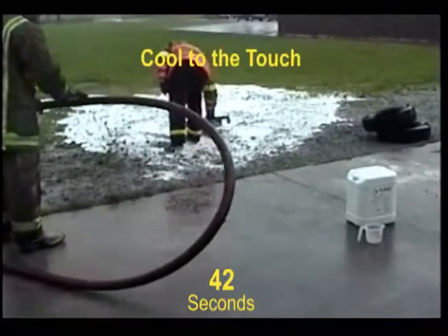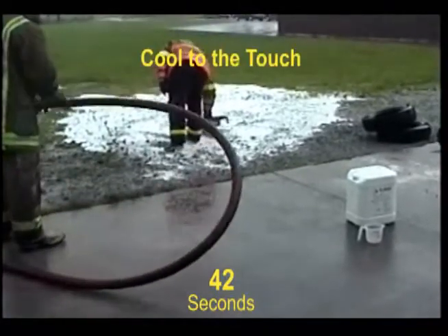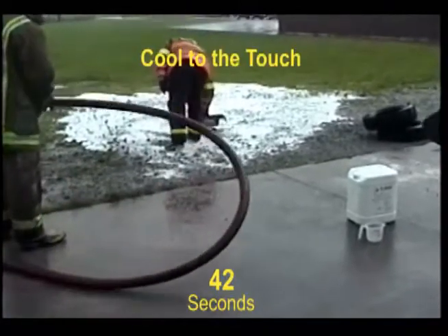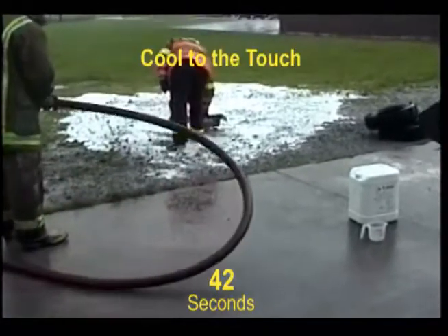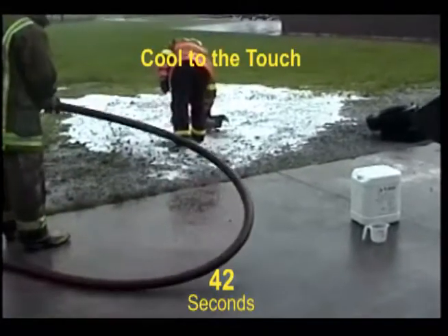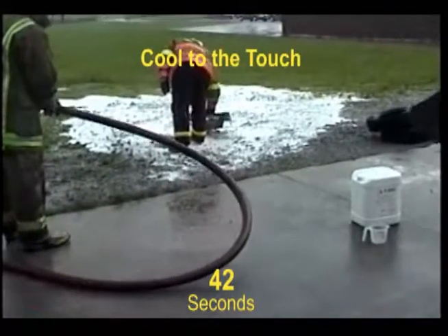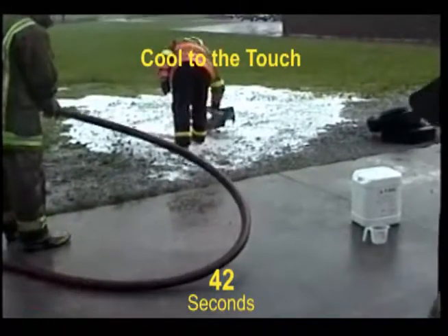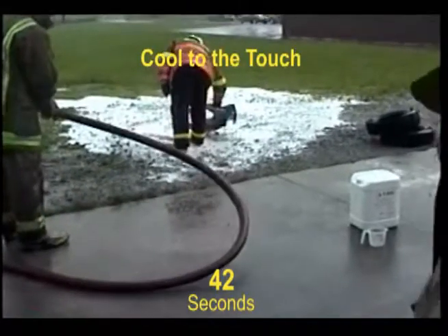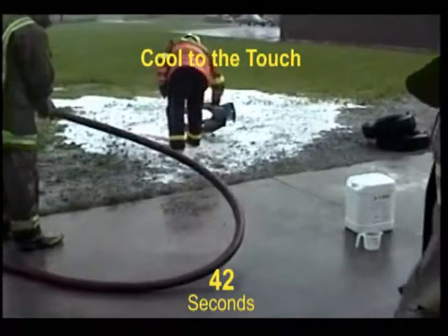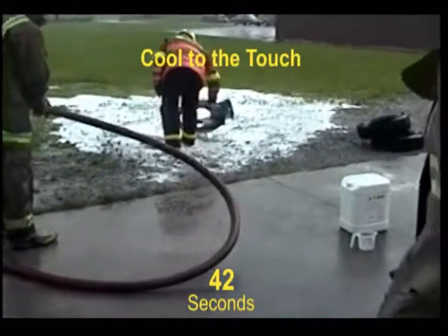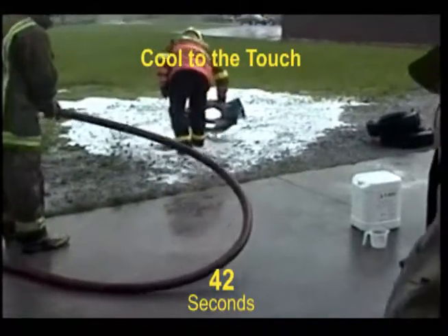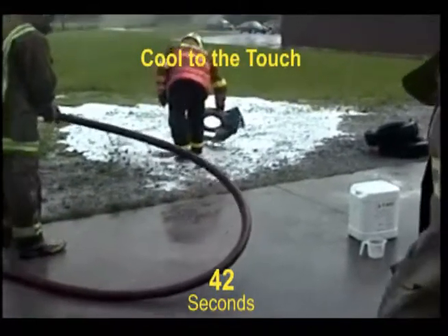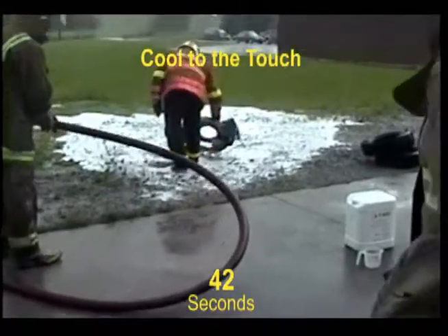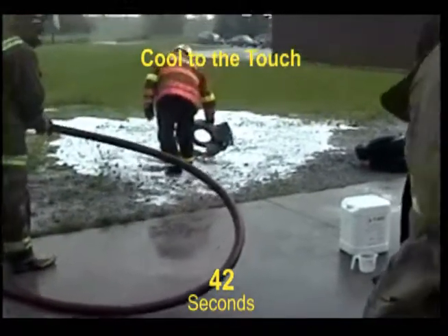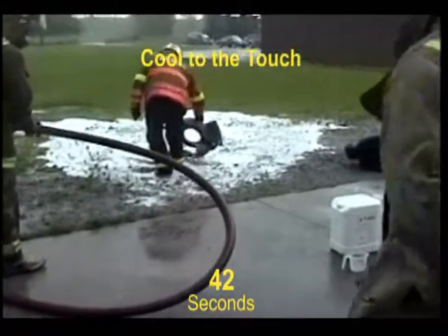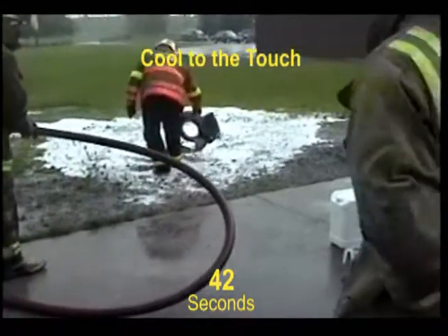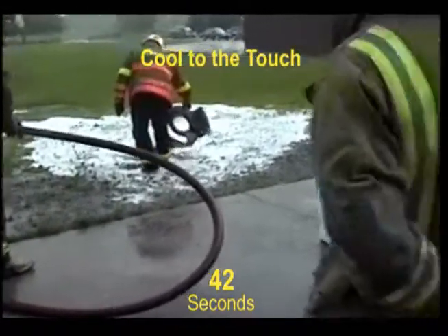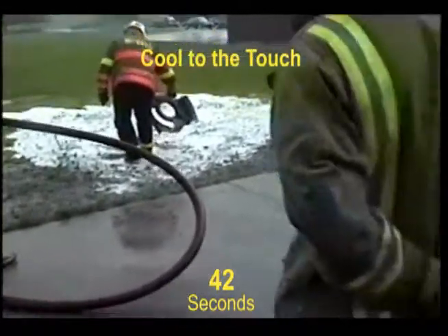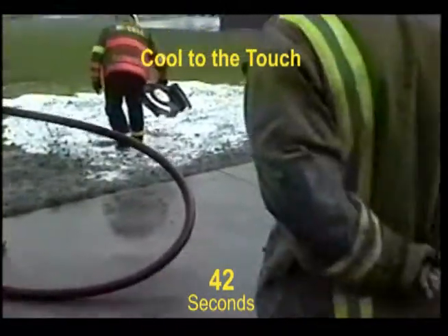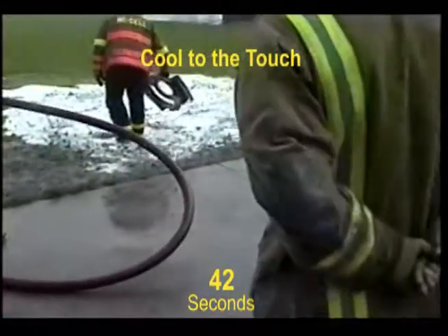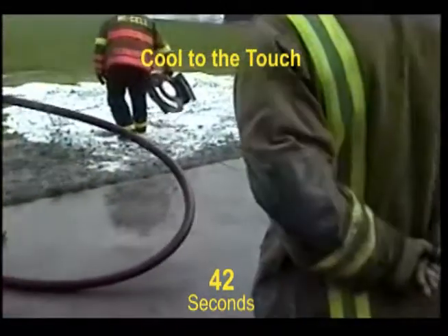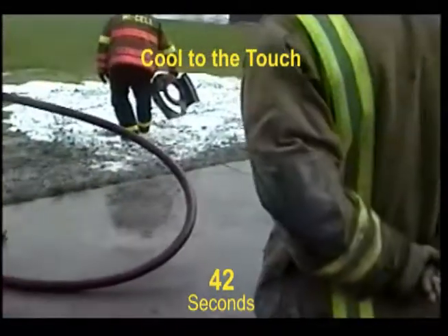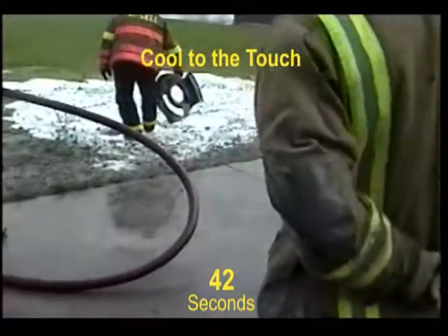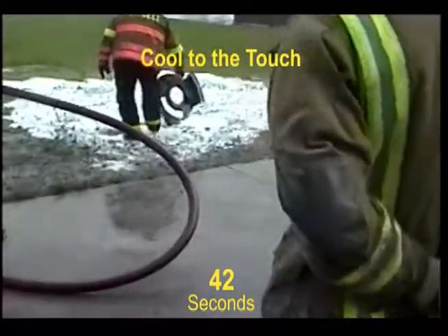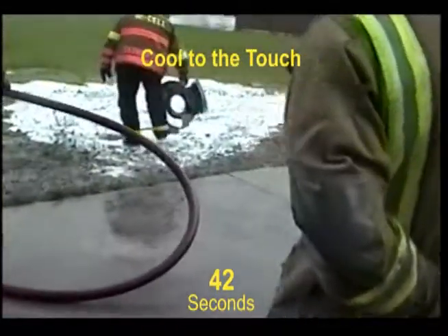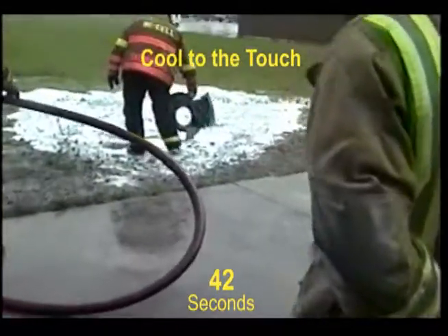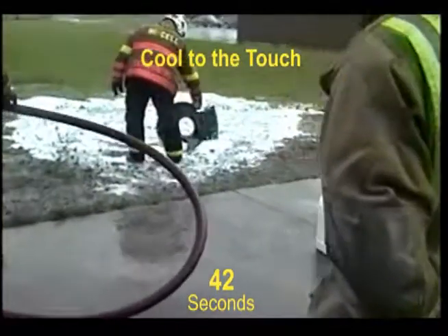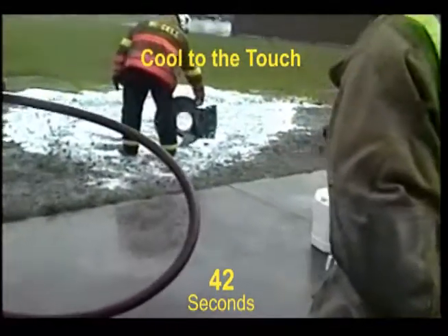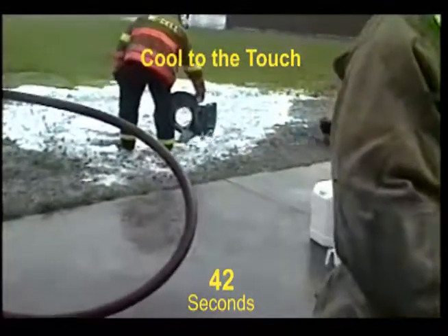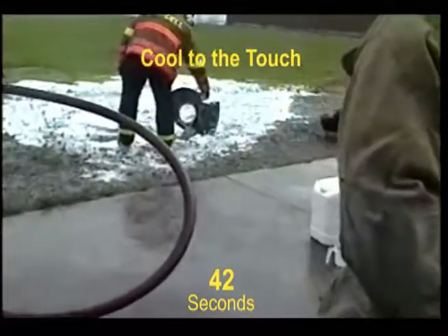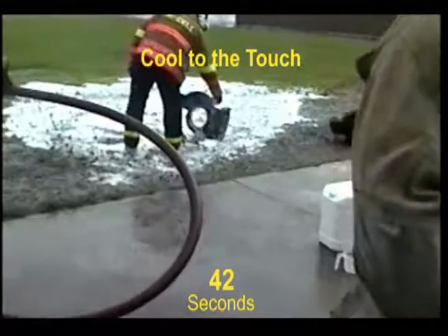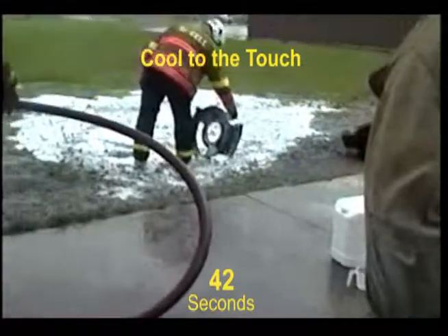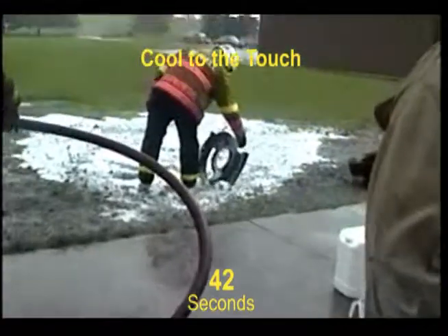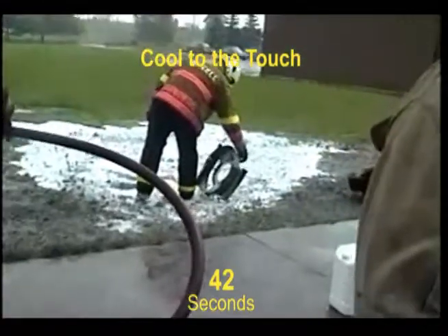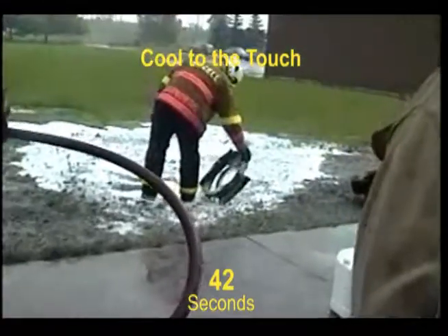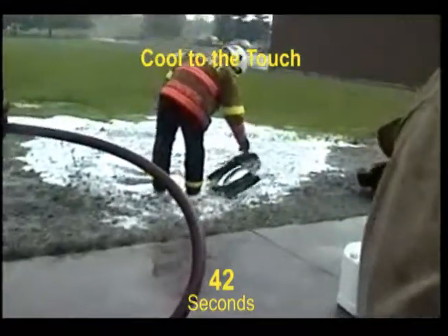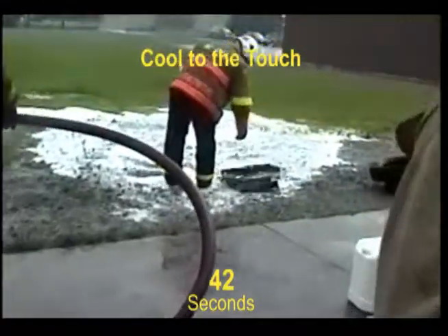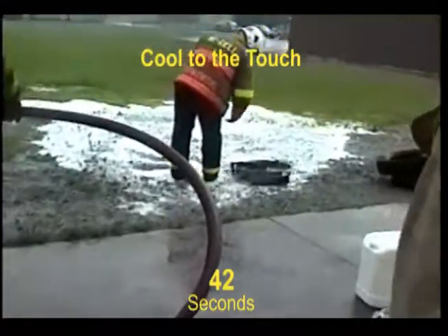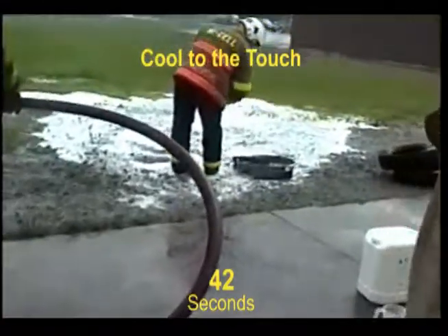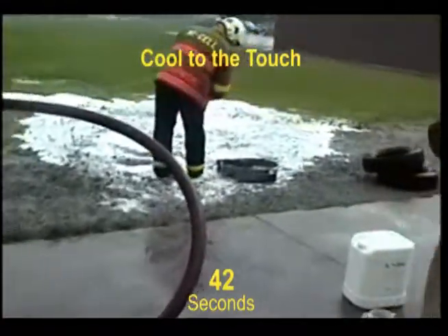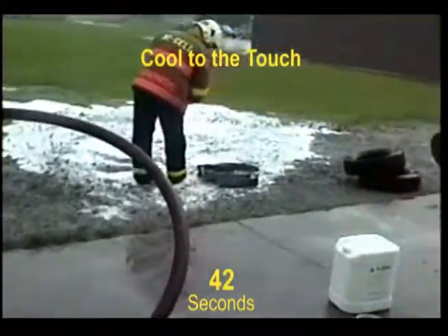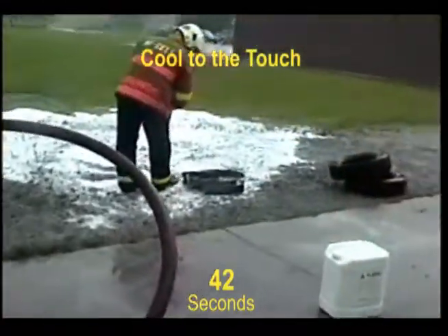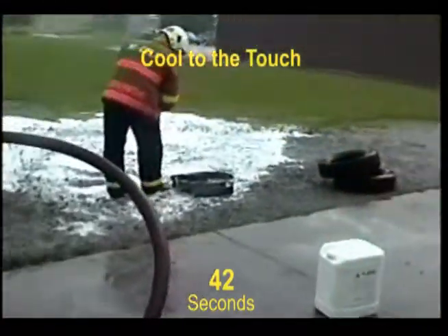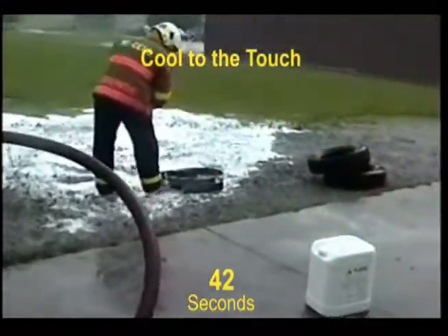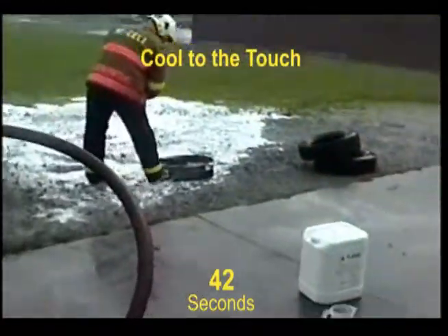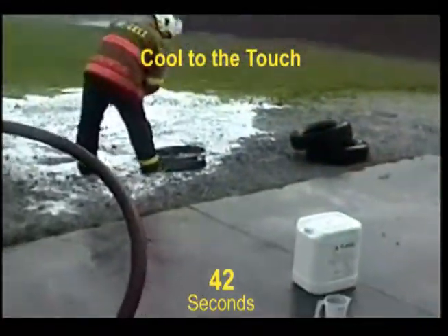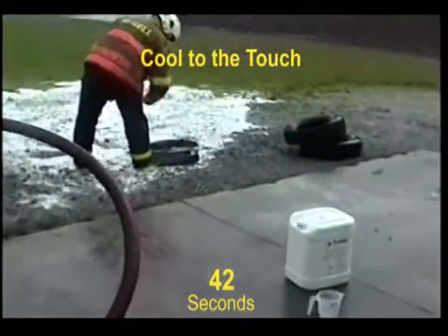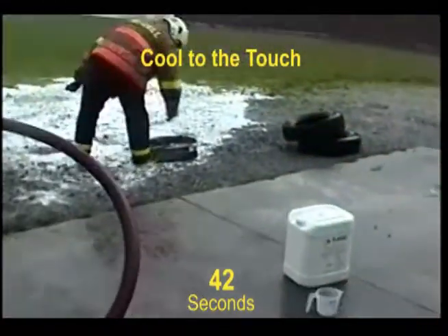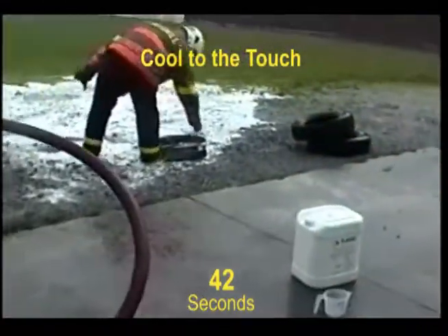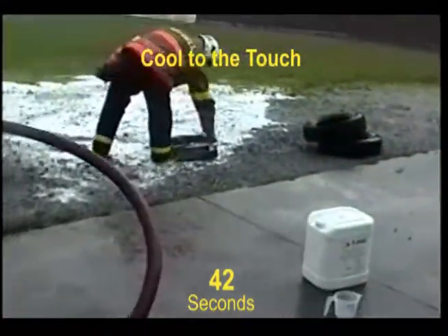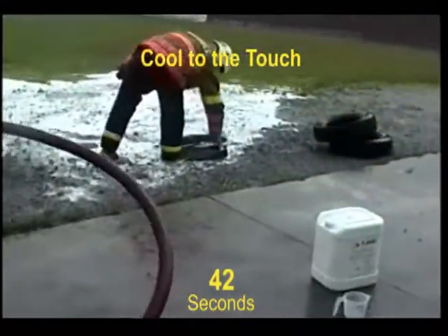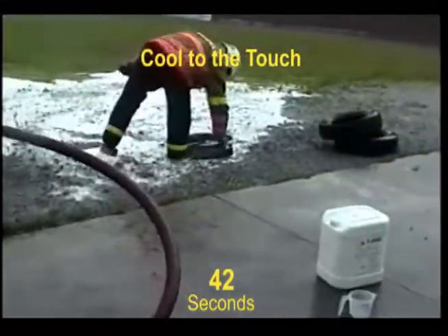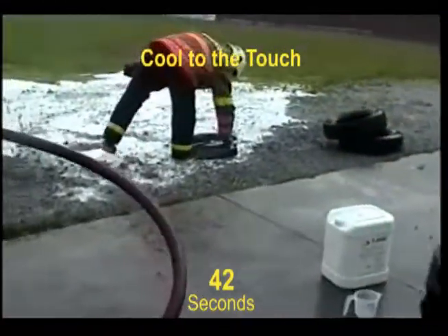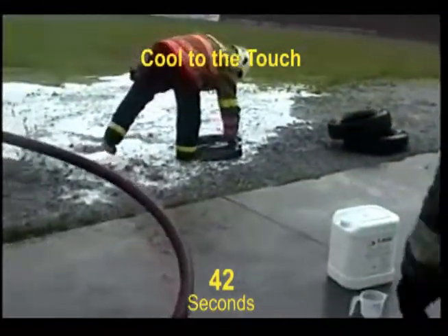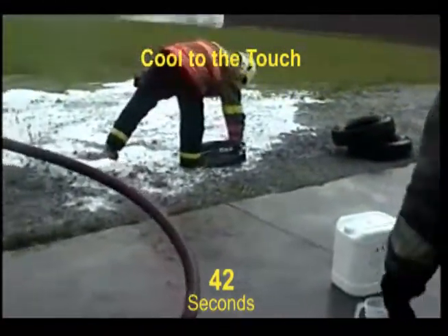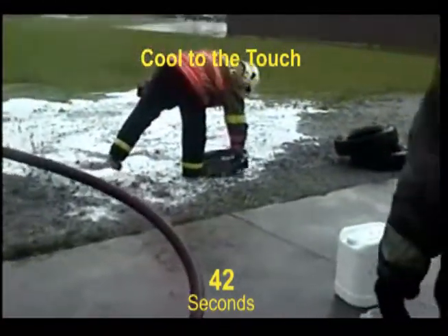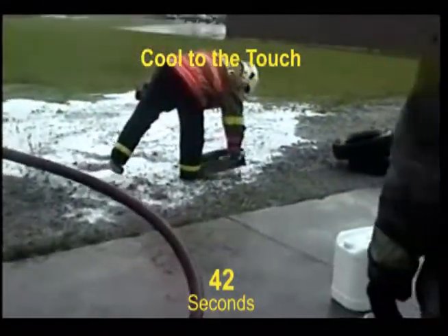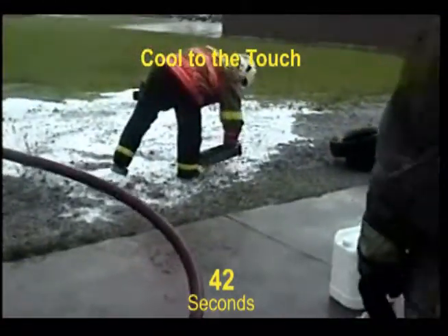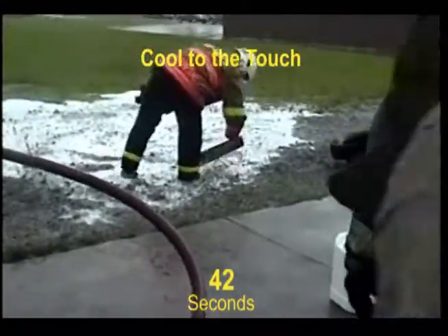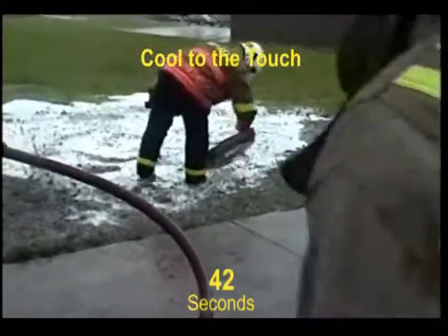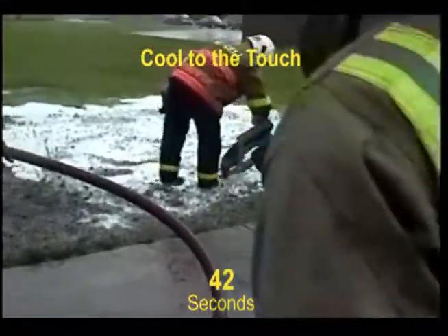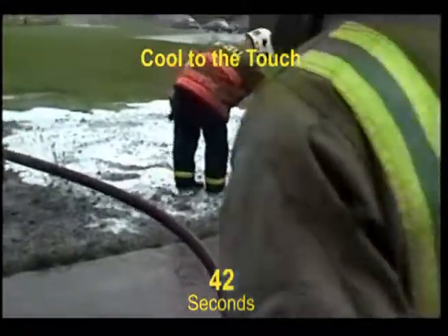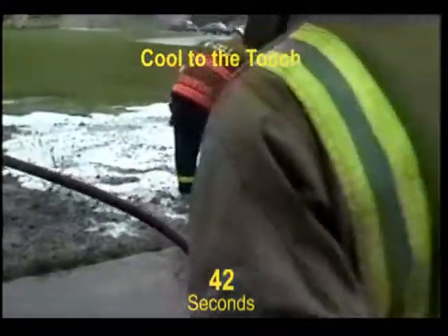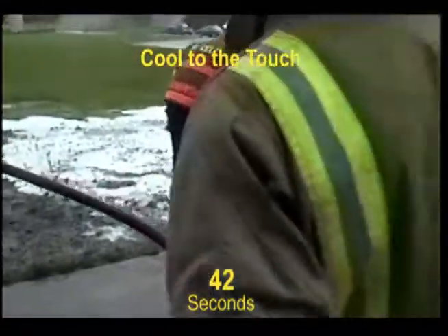In only 42 seconds, the firefighter was able to remove his glove and pick up the casting.